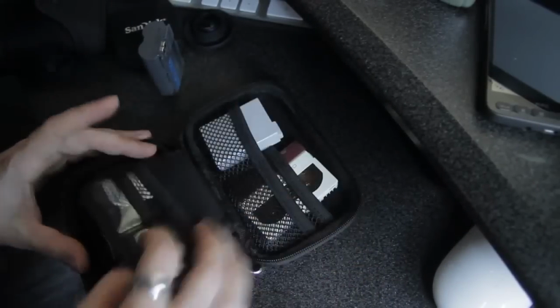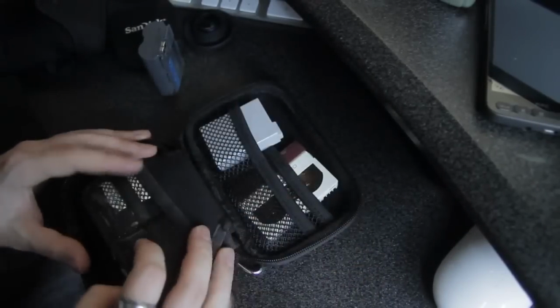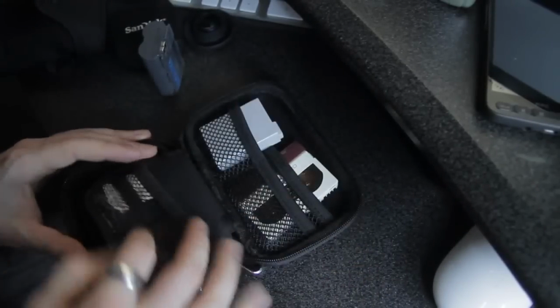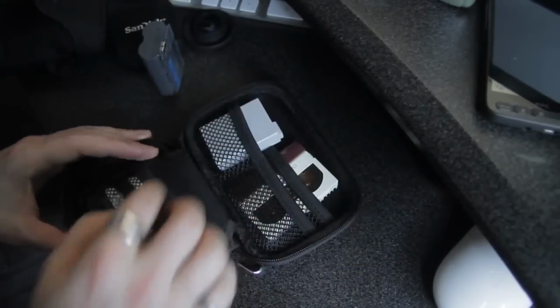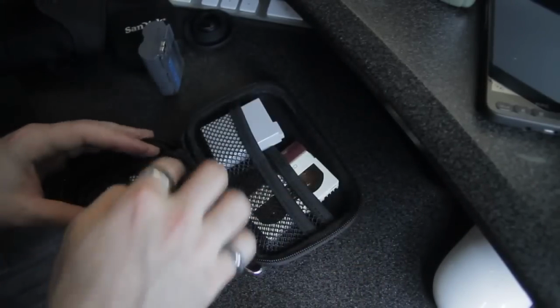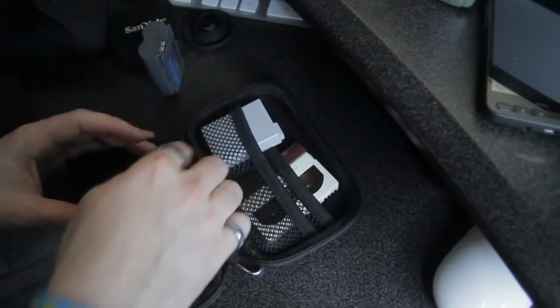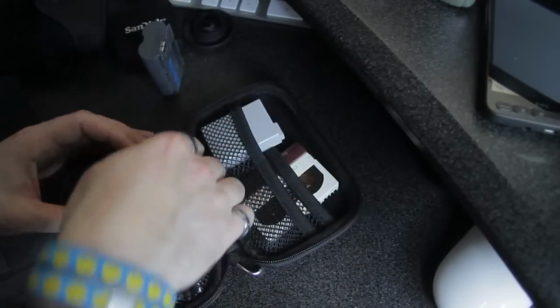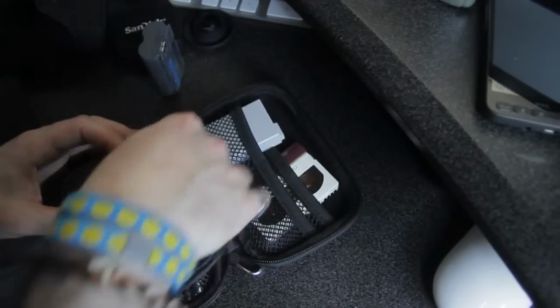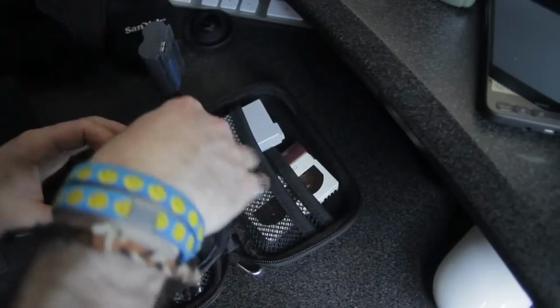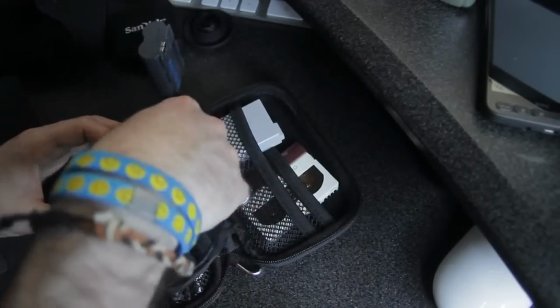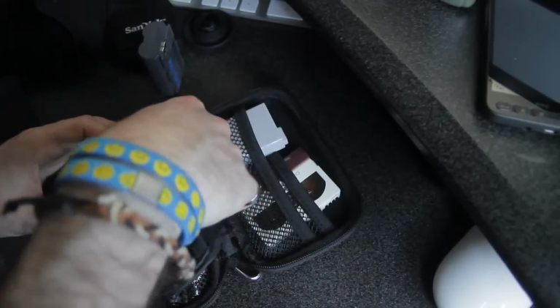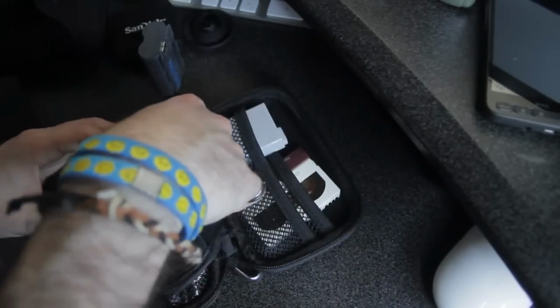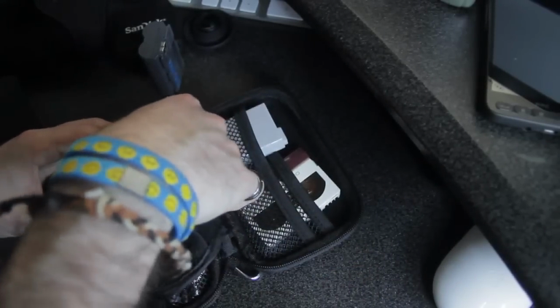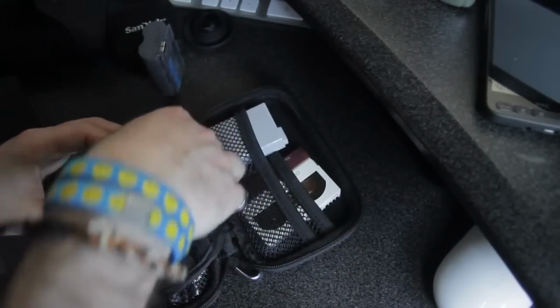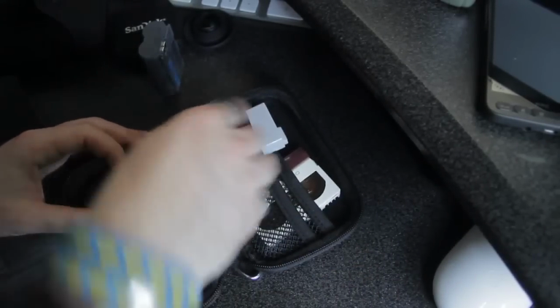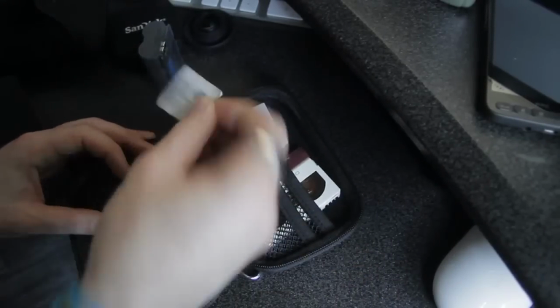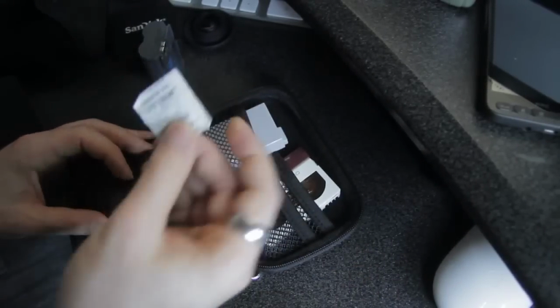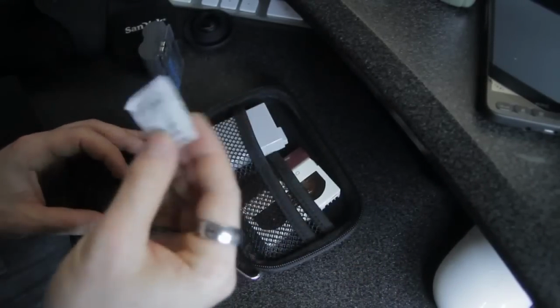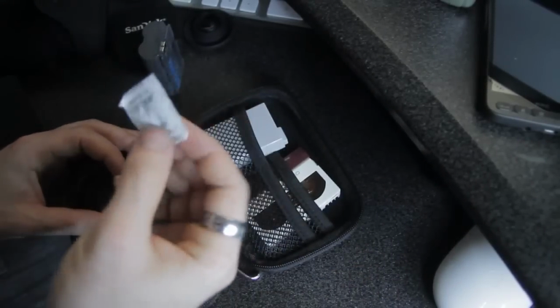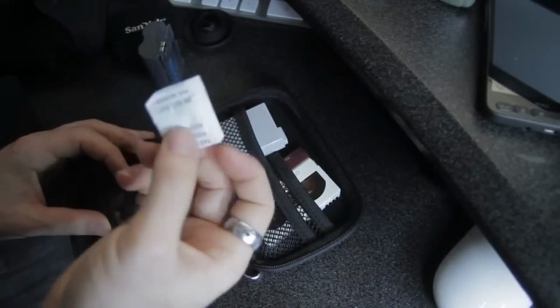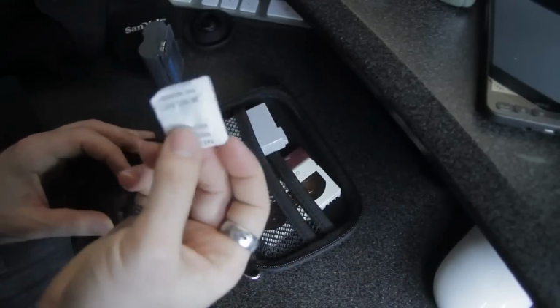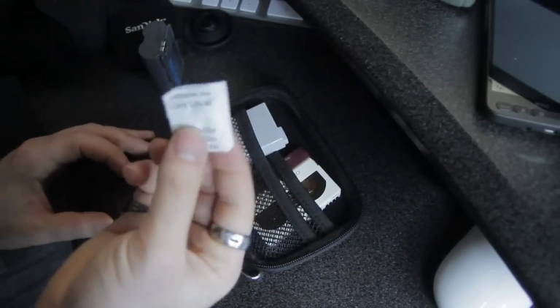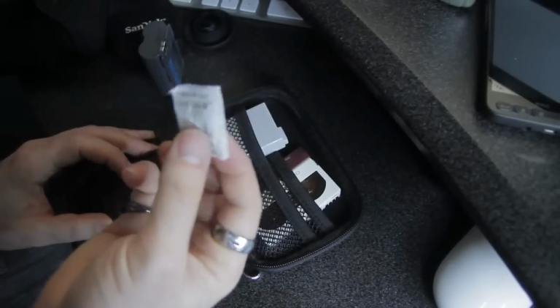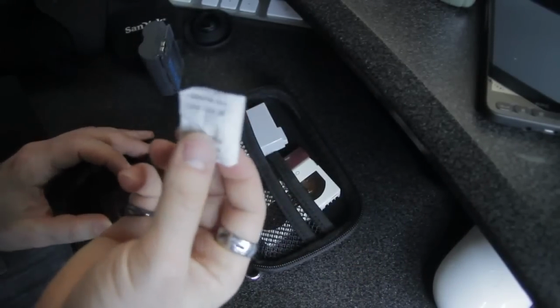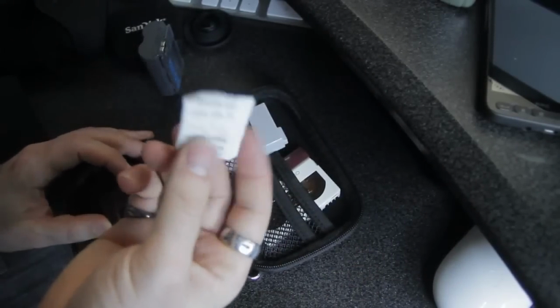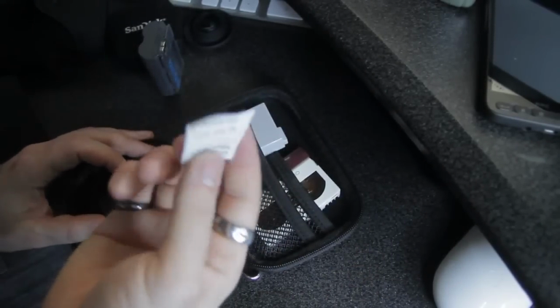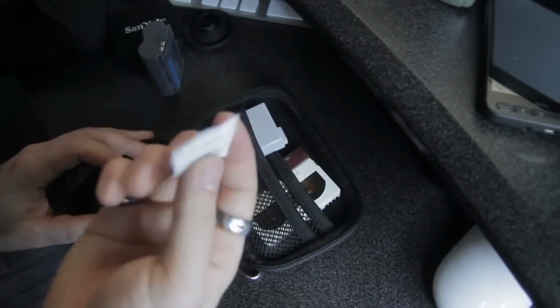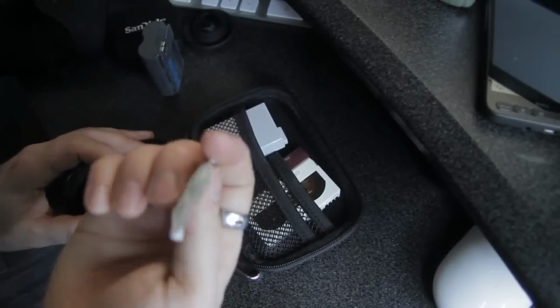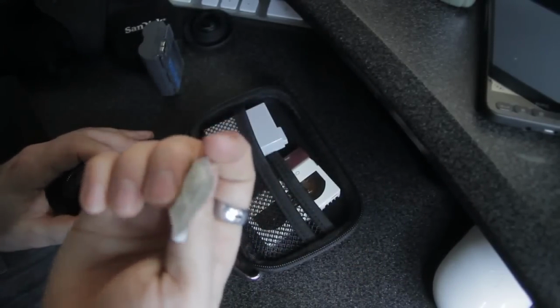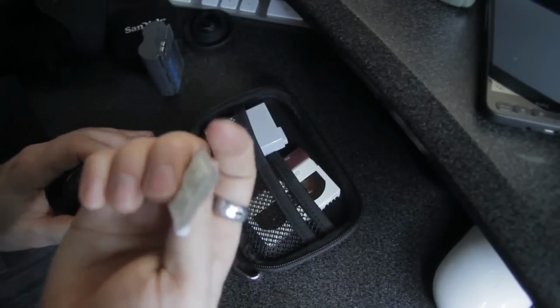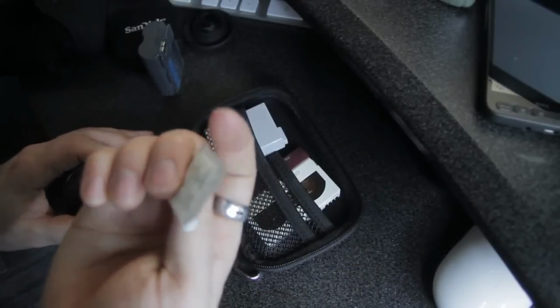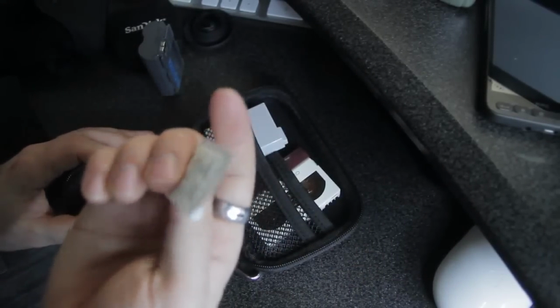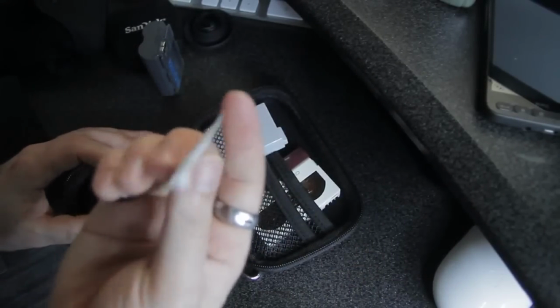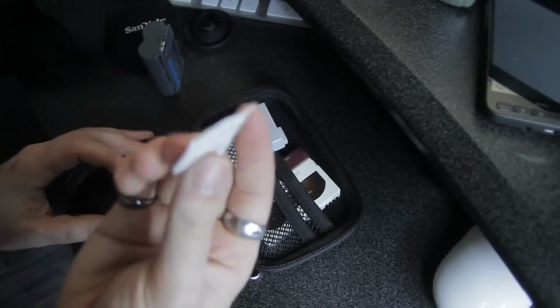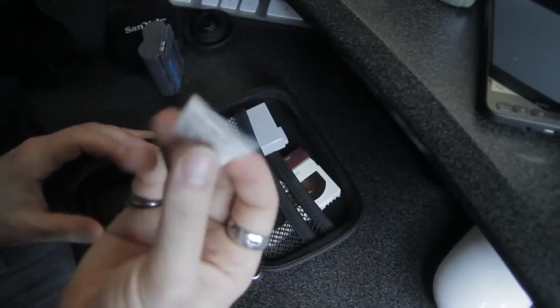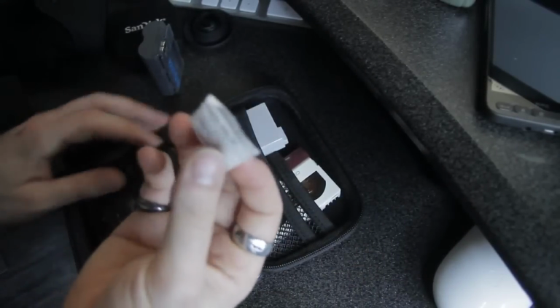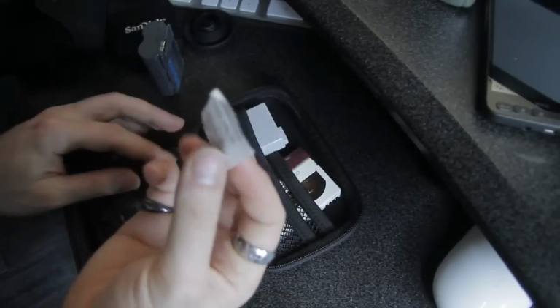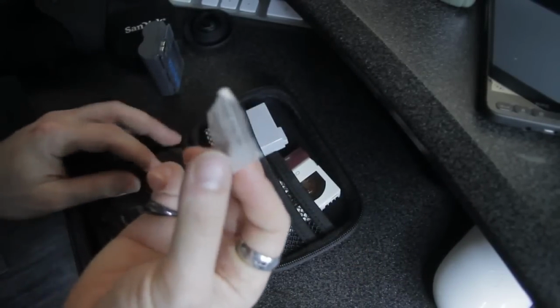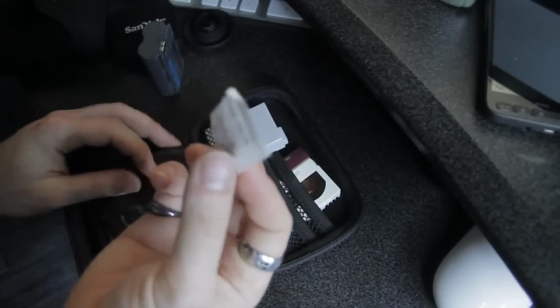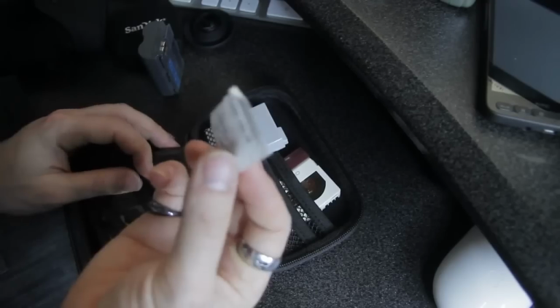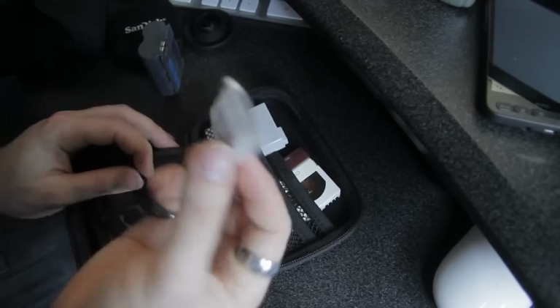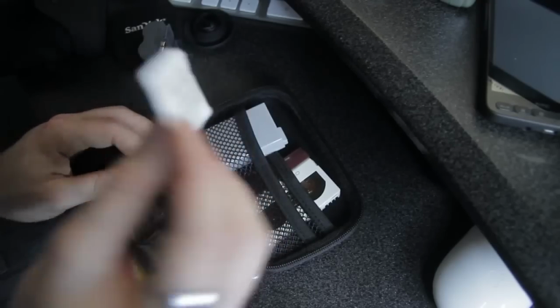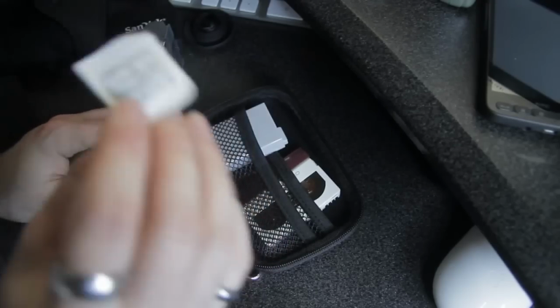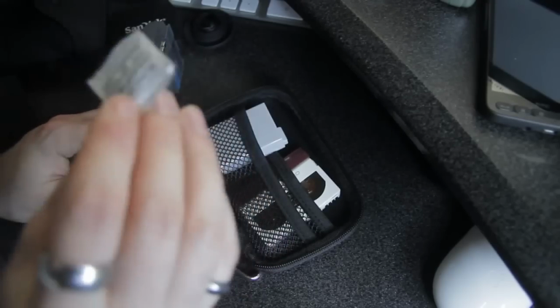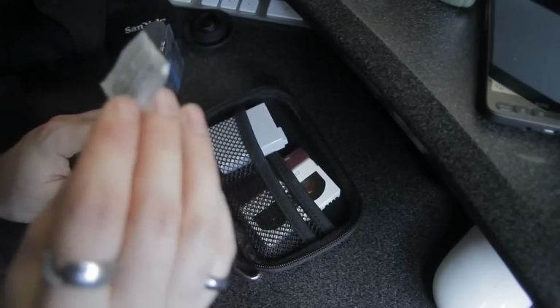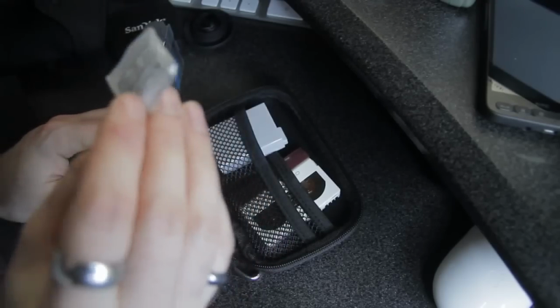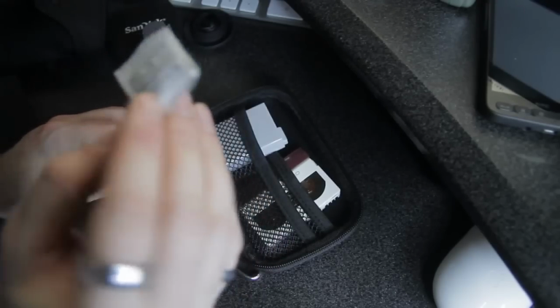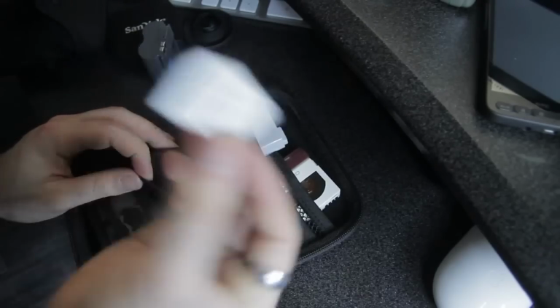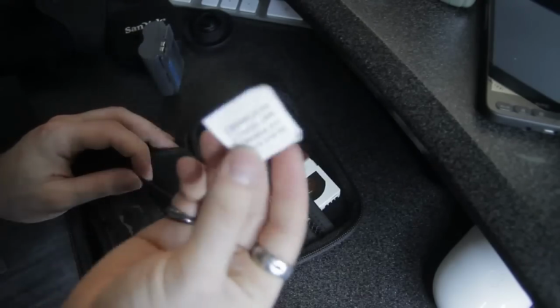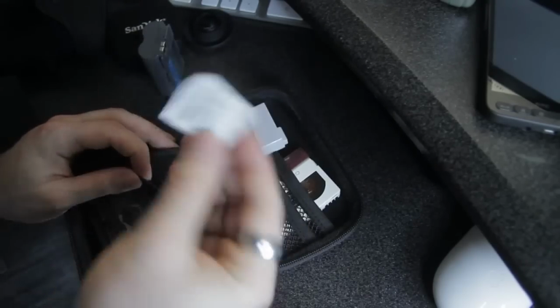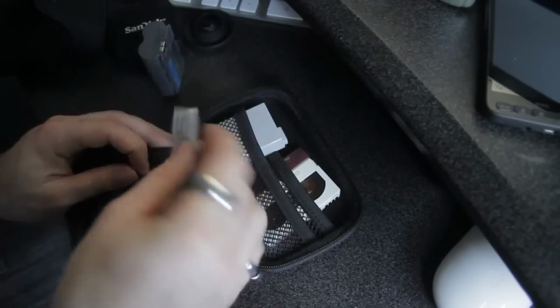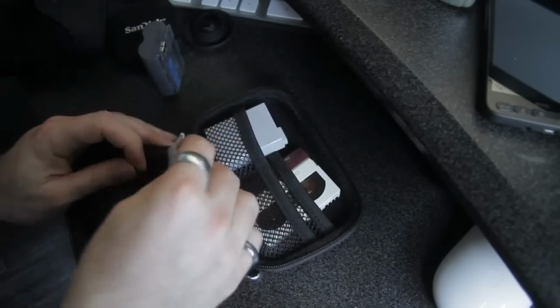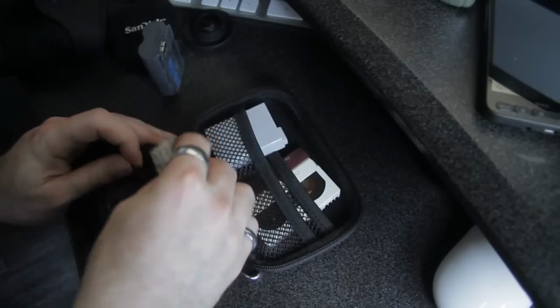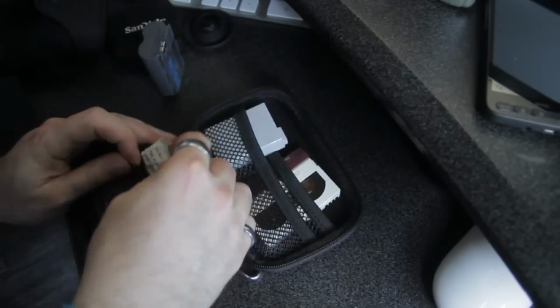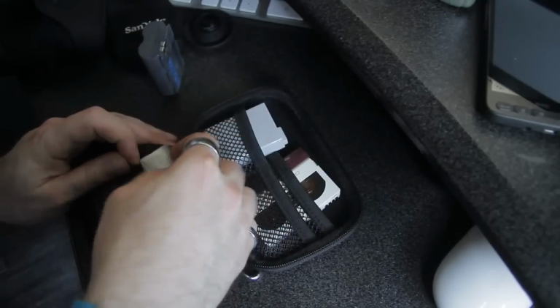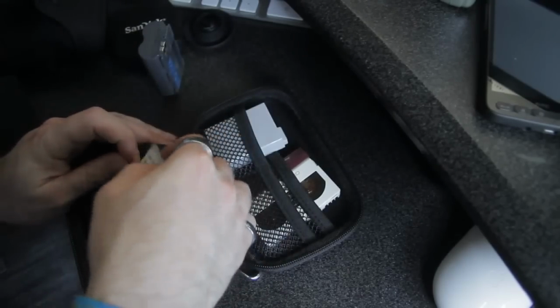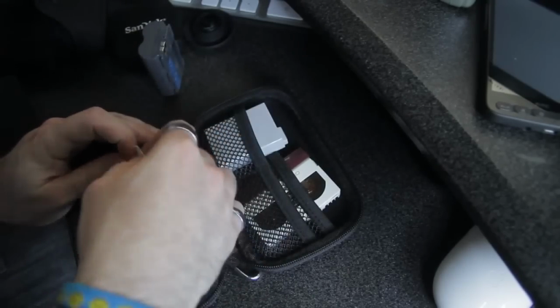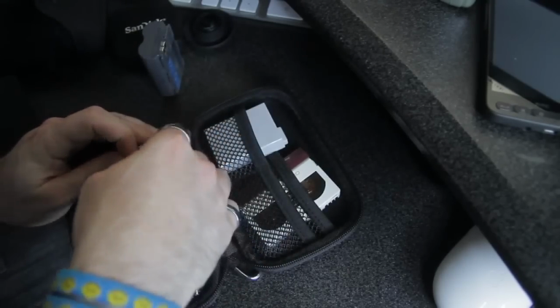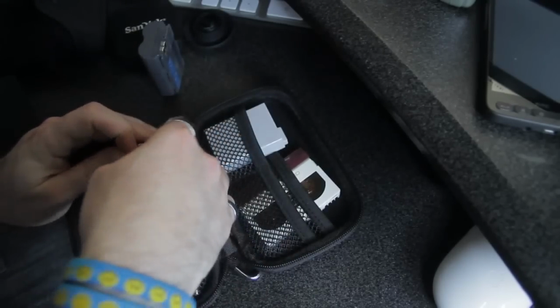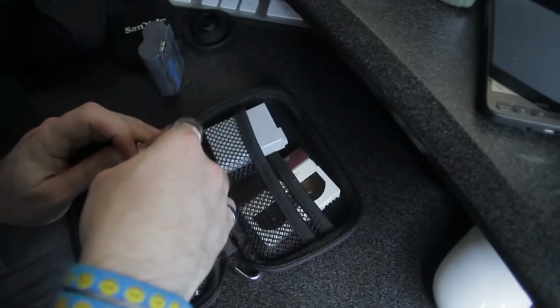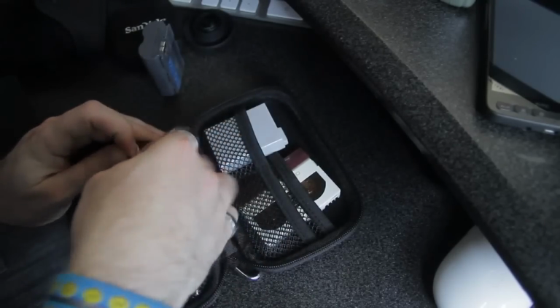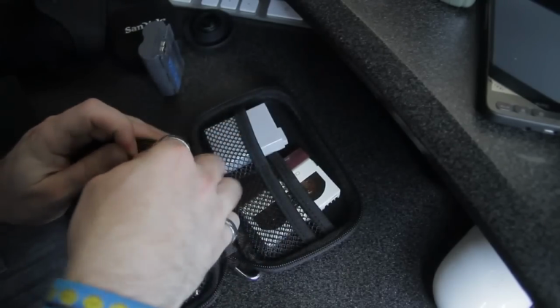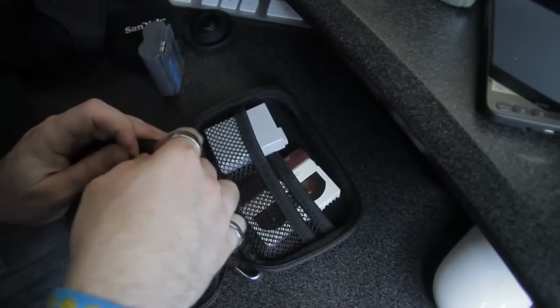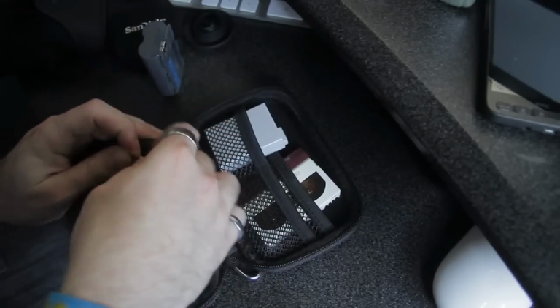It comes with this little bag for soaking up moisture, so I'm just going to keep that in there.